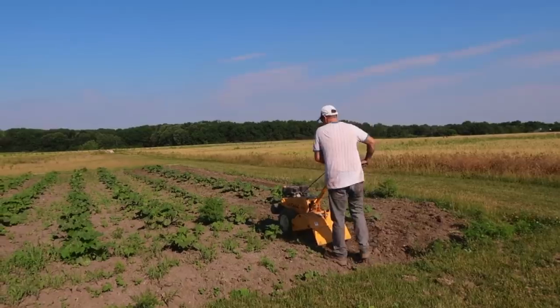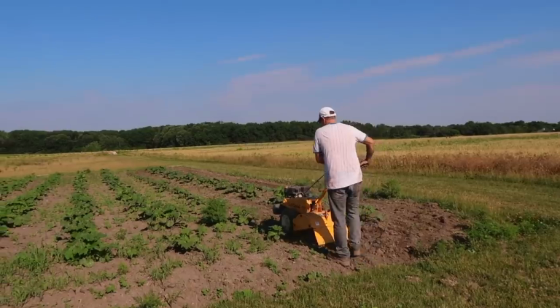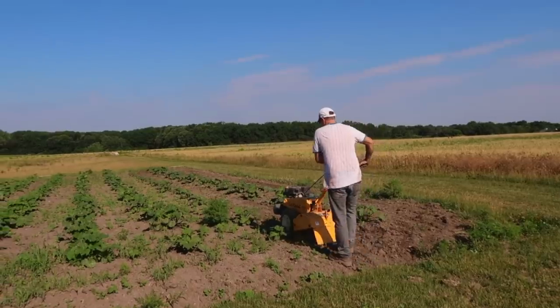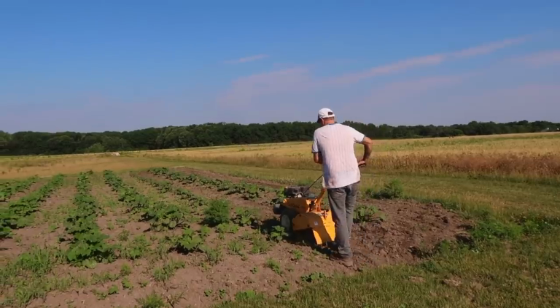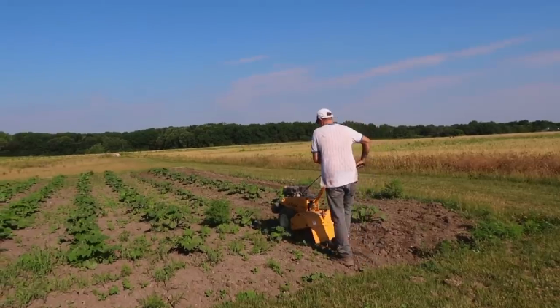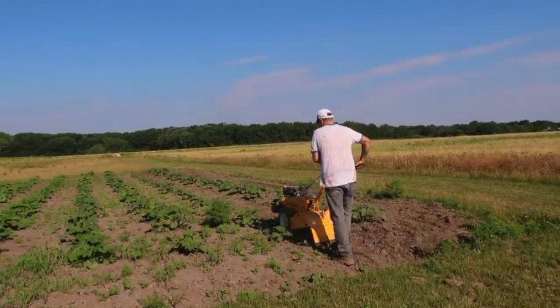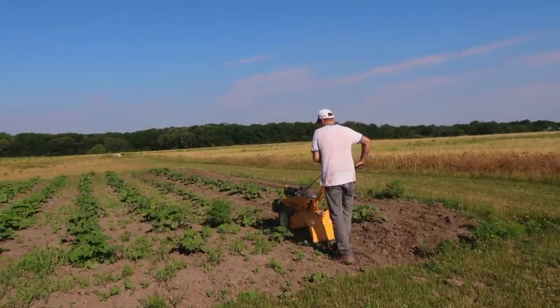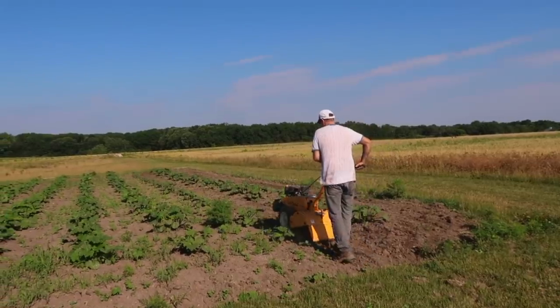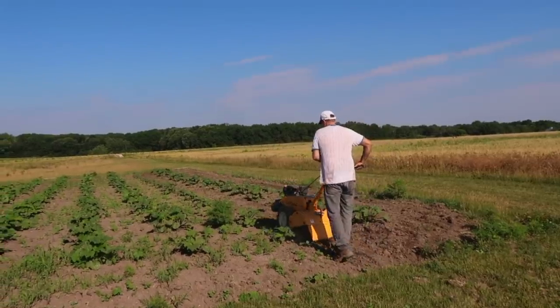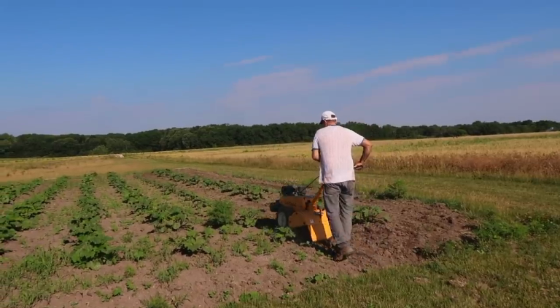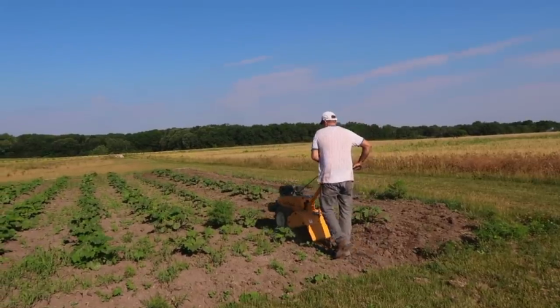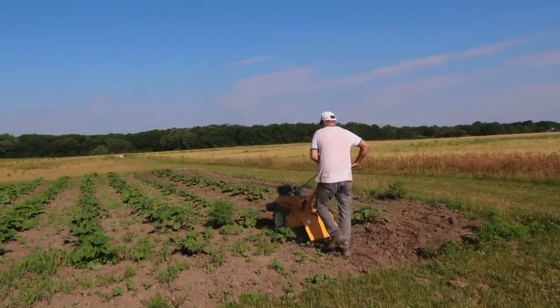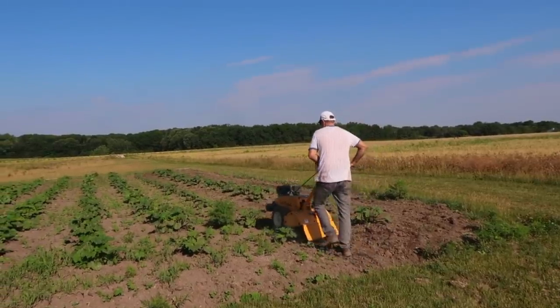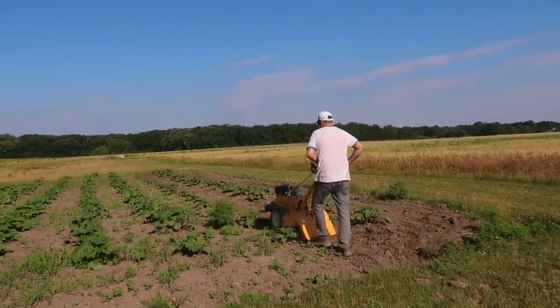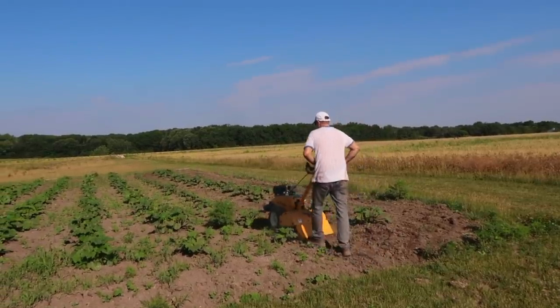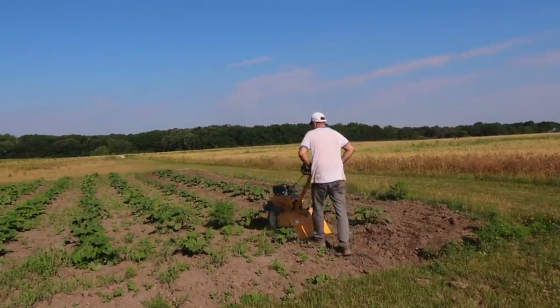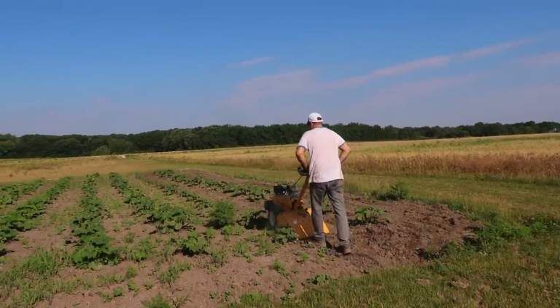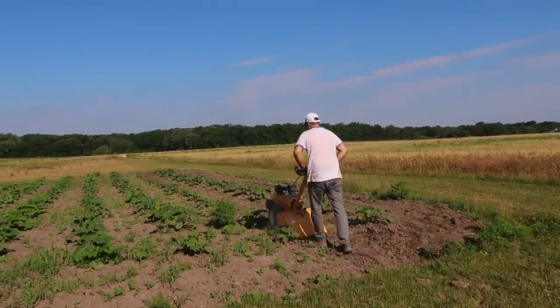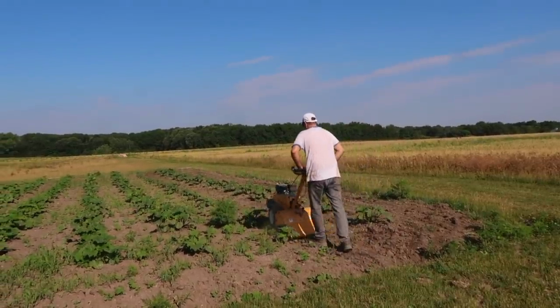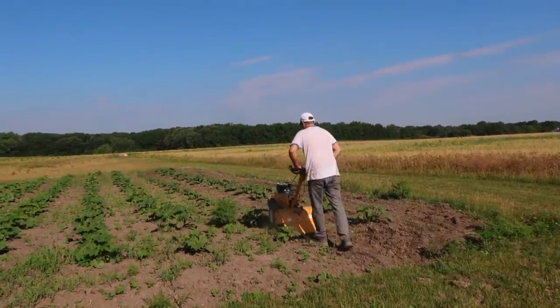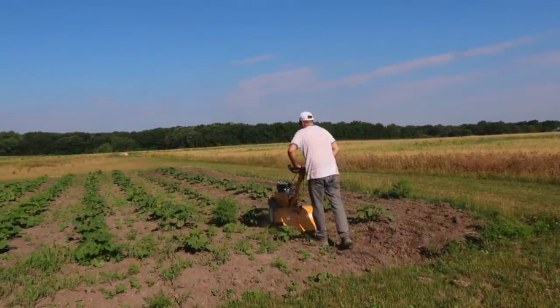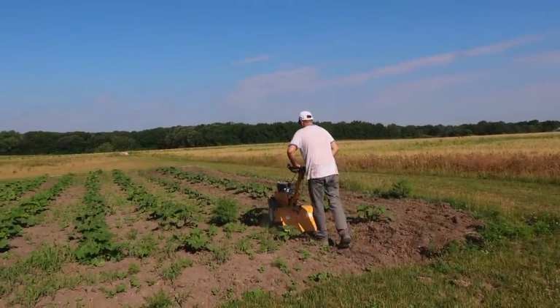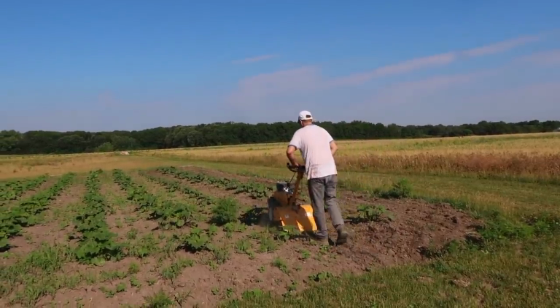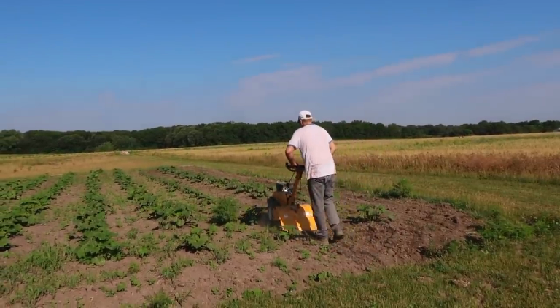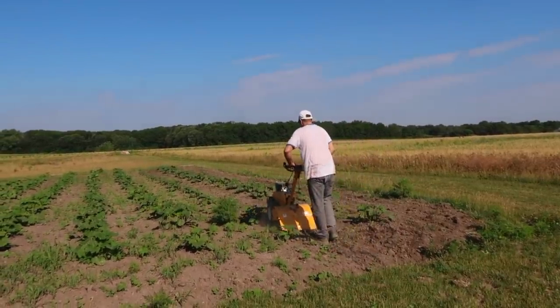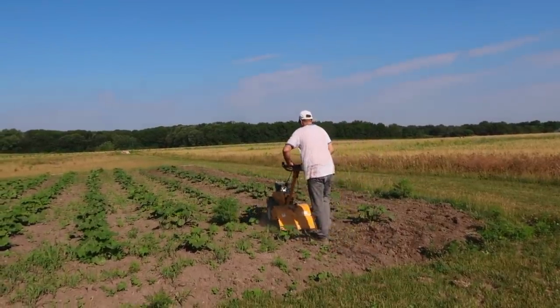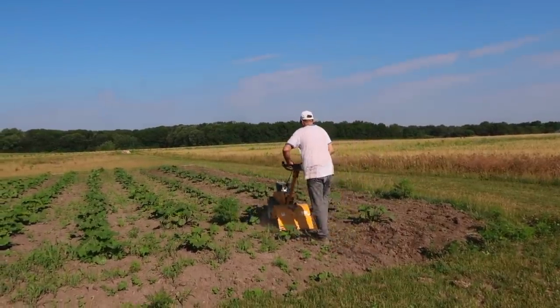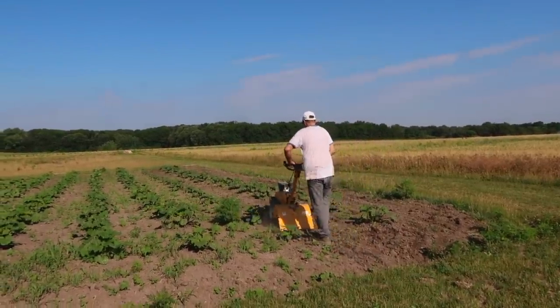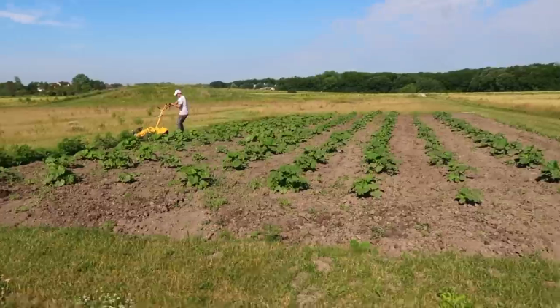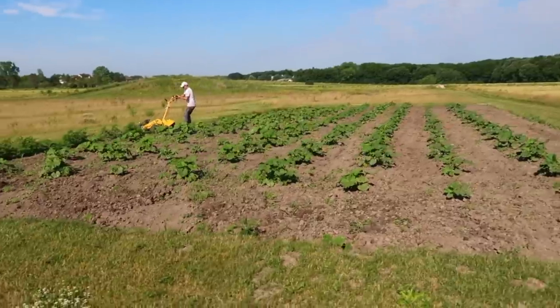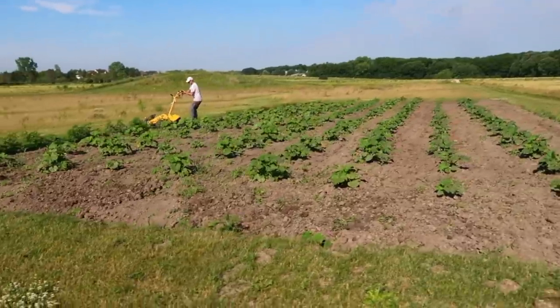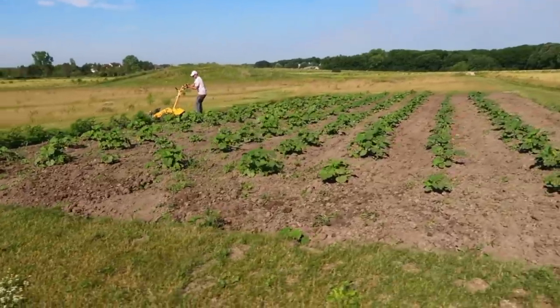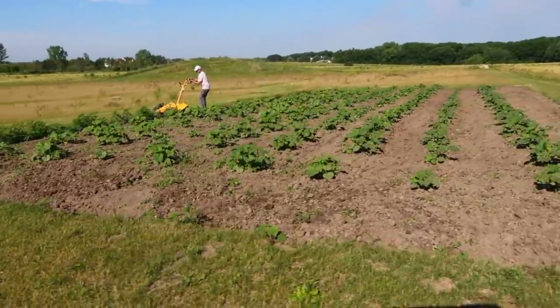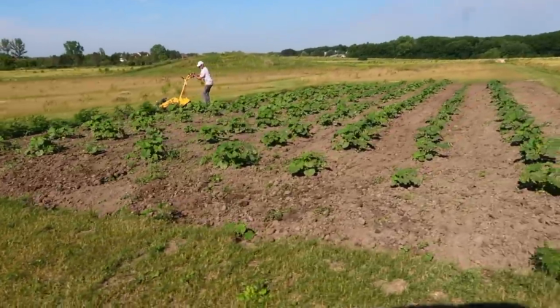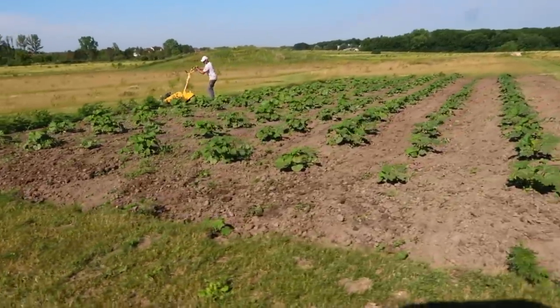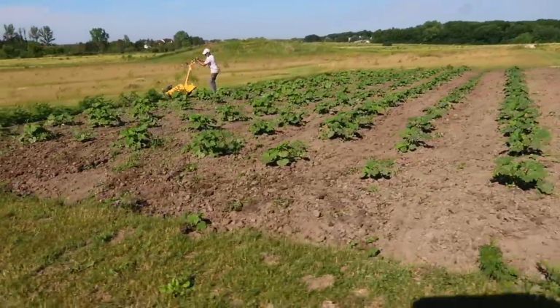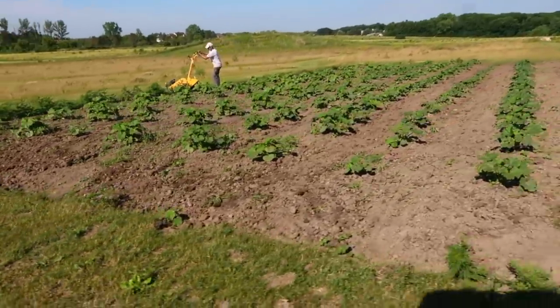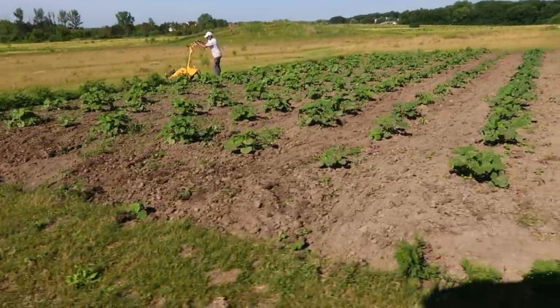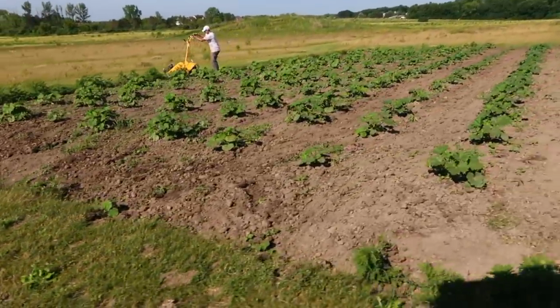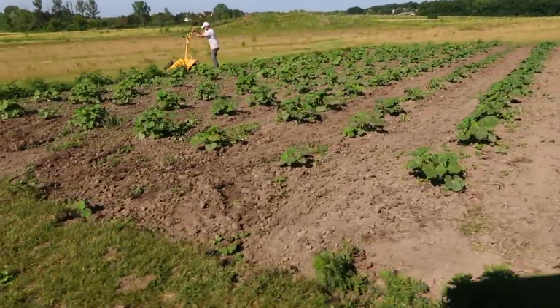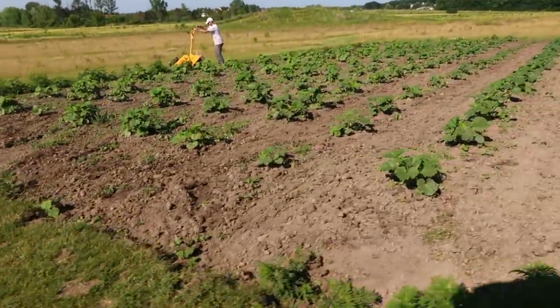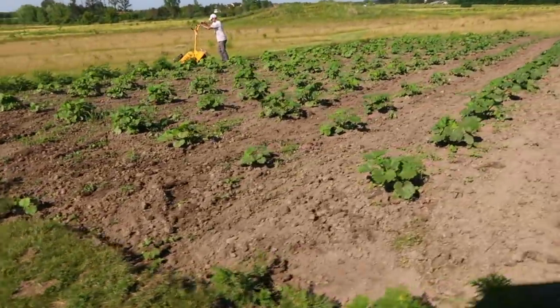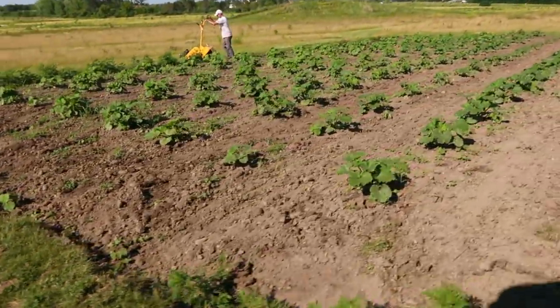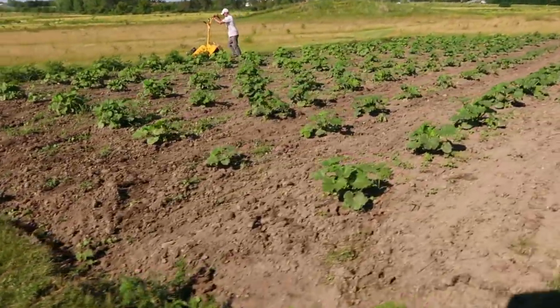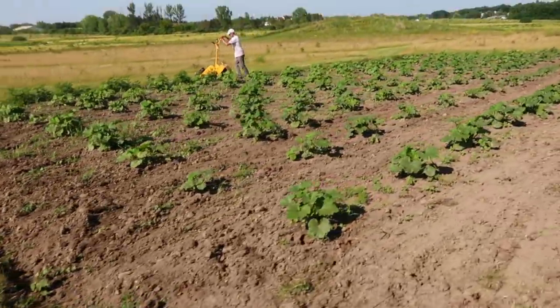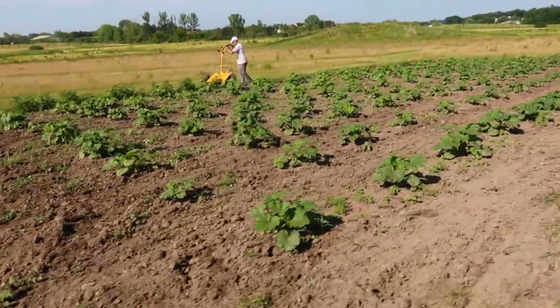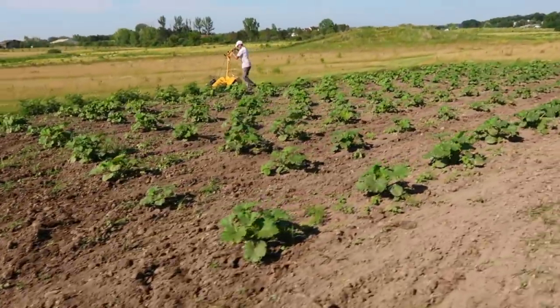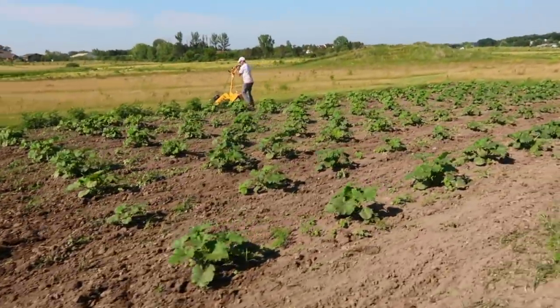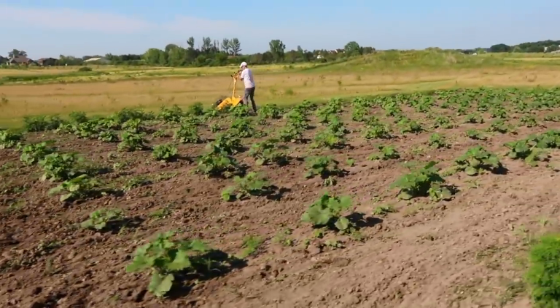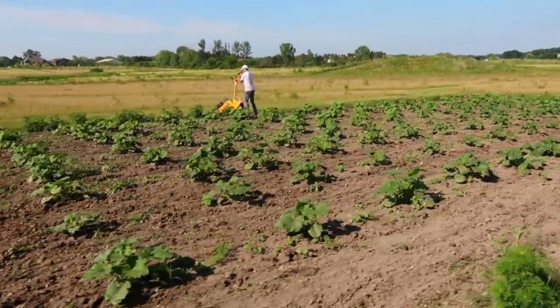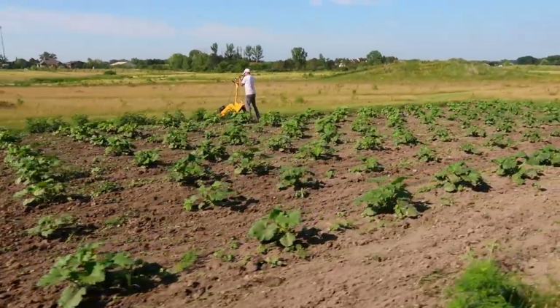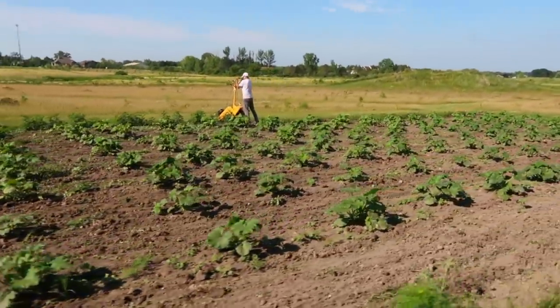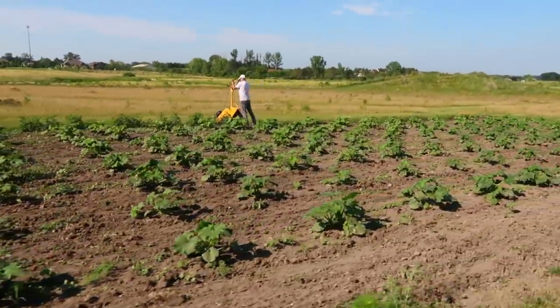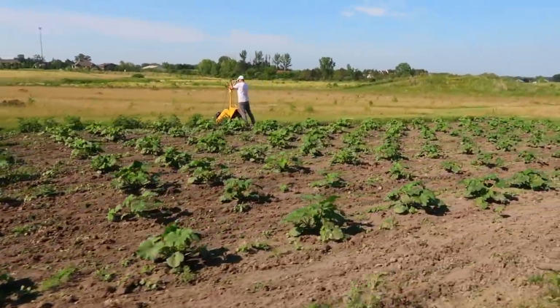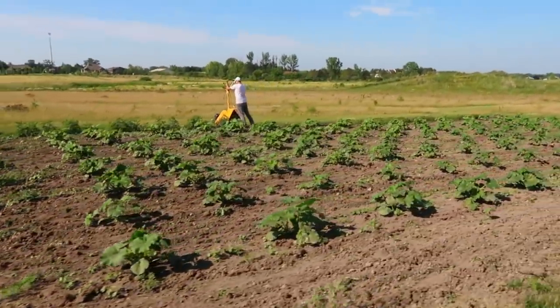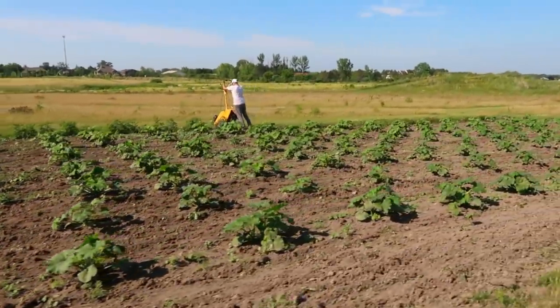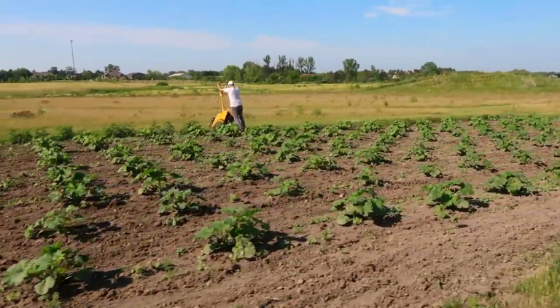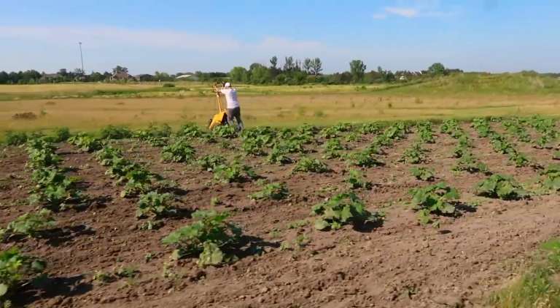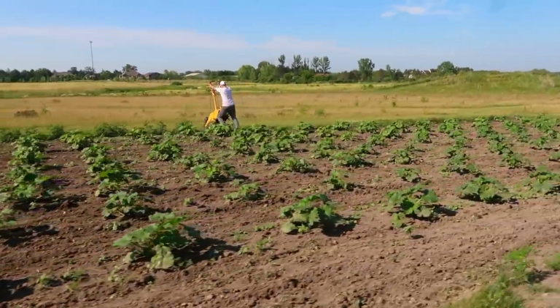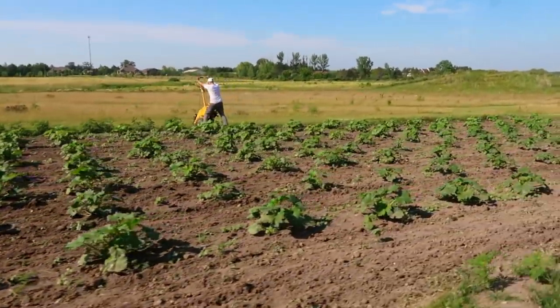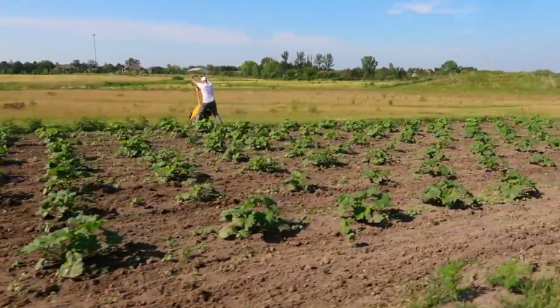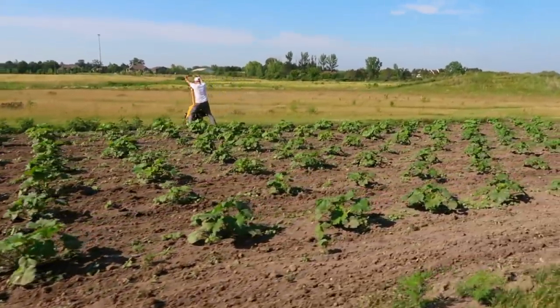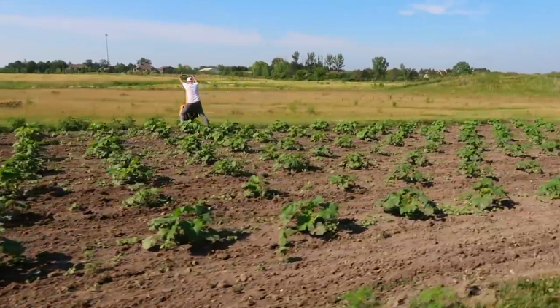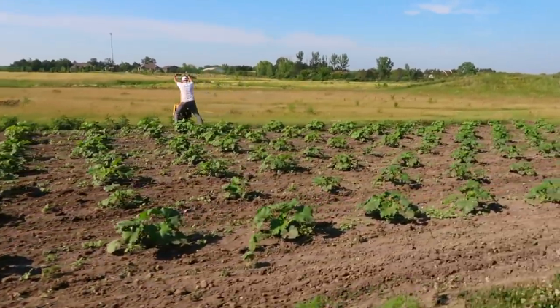Today we are getting the pumpkin patch tilled so that we can control the weeds in between.